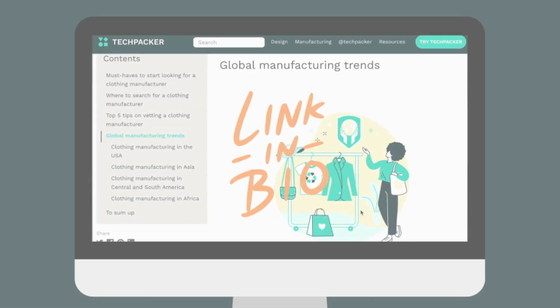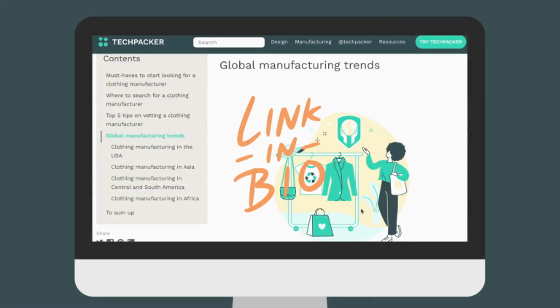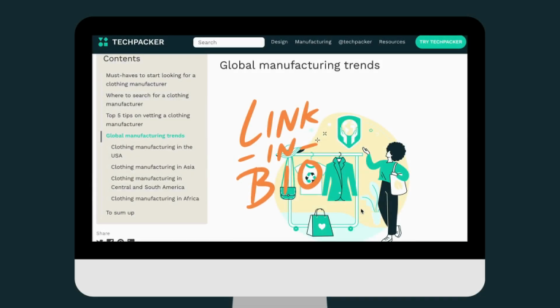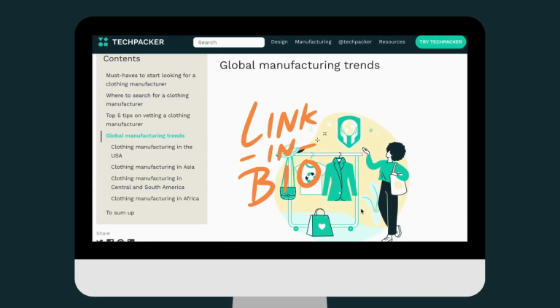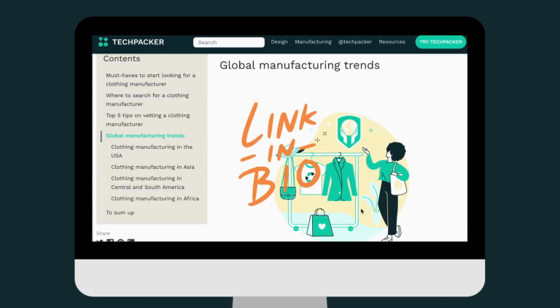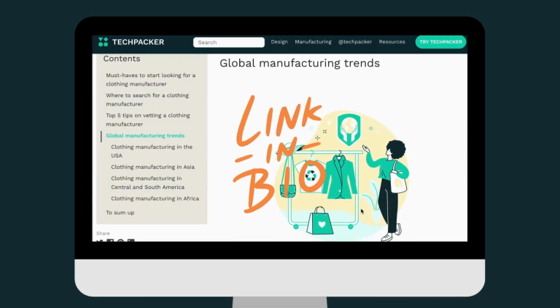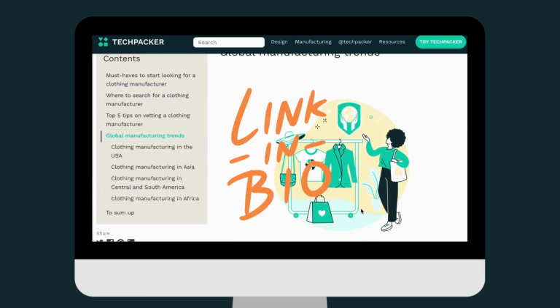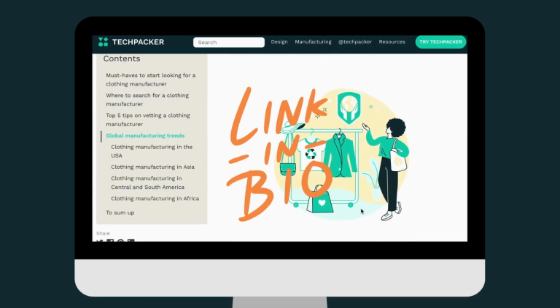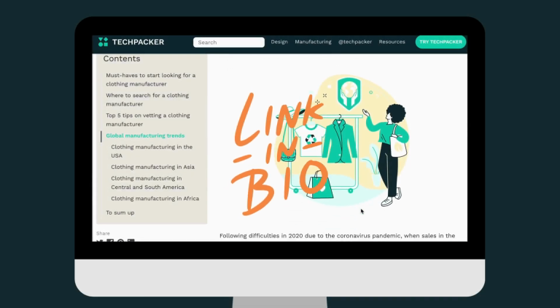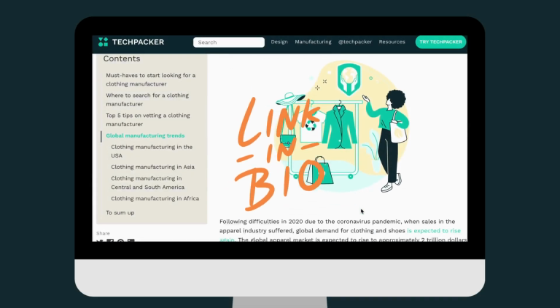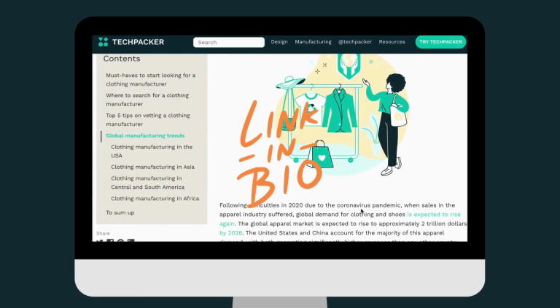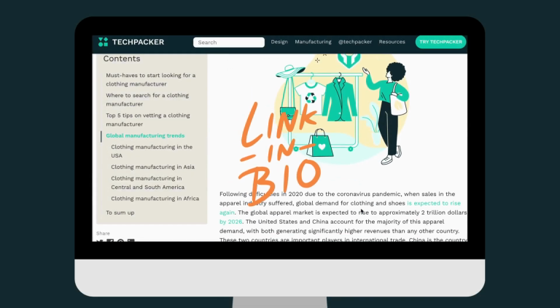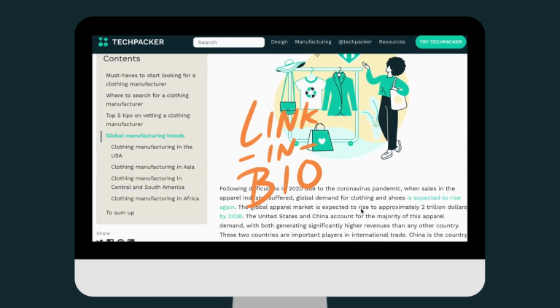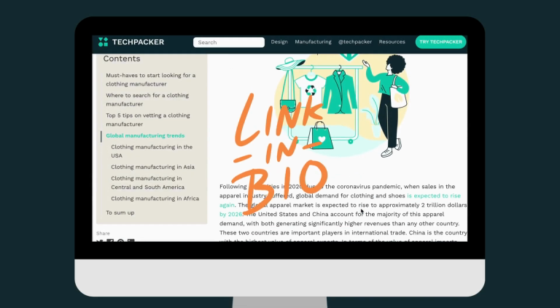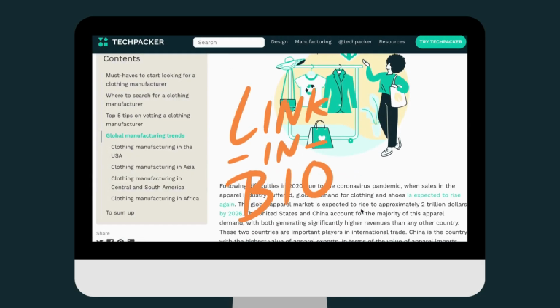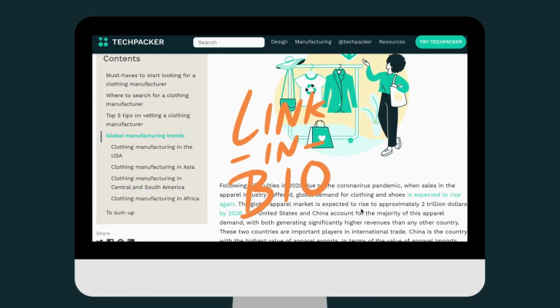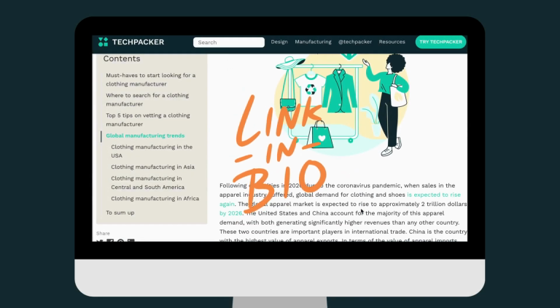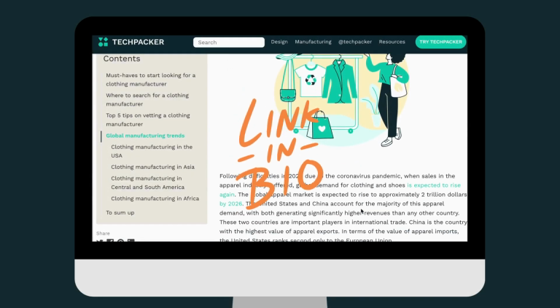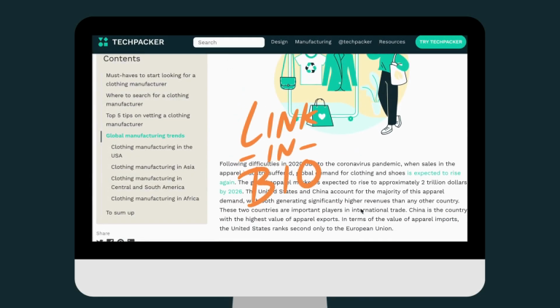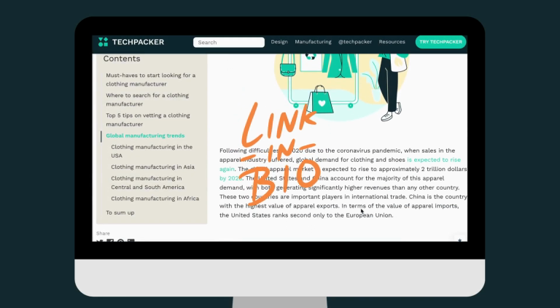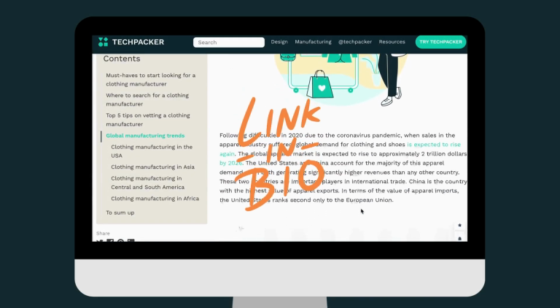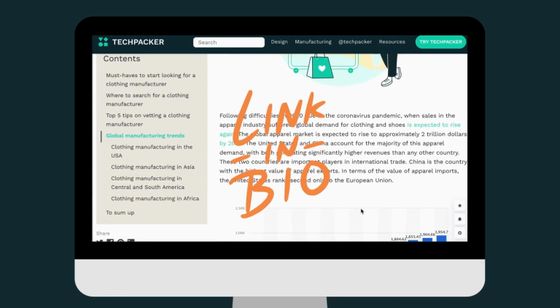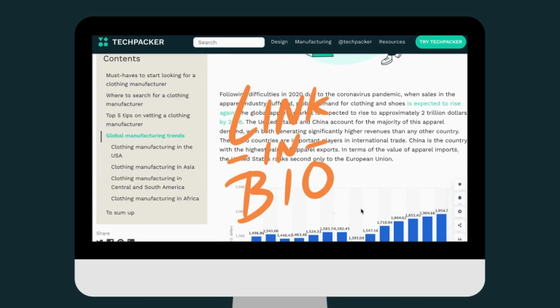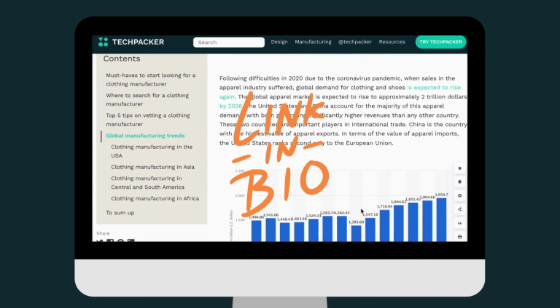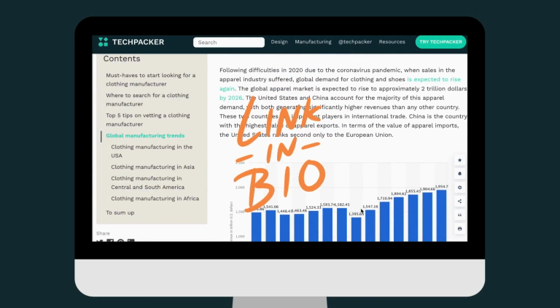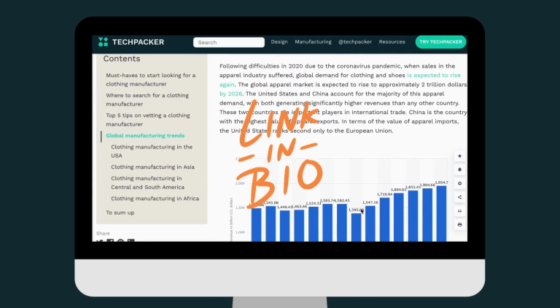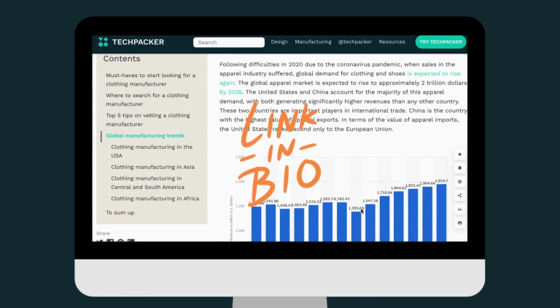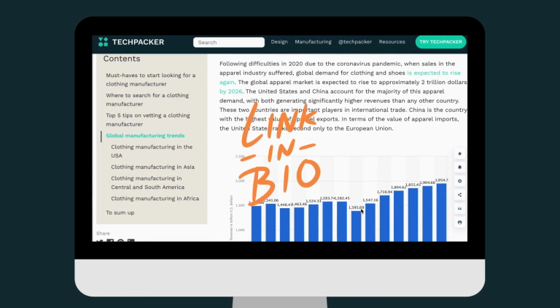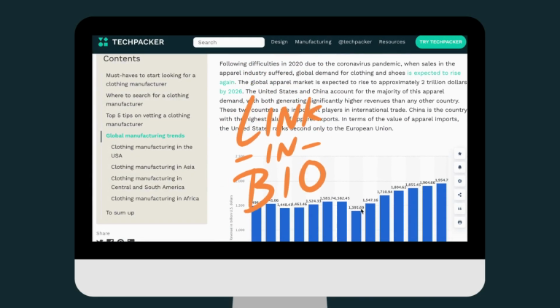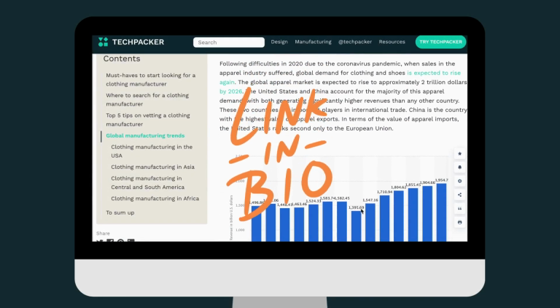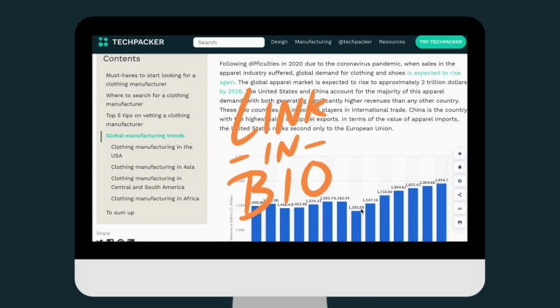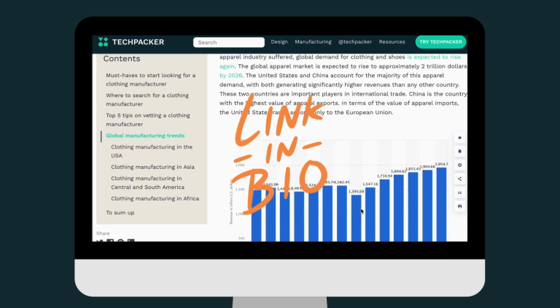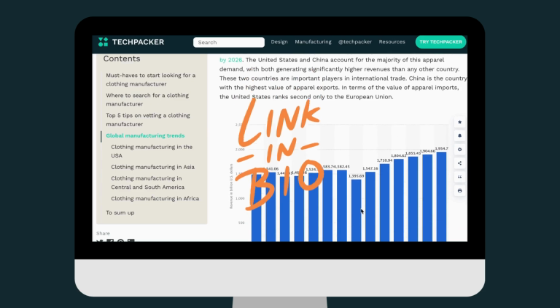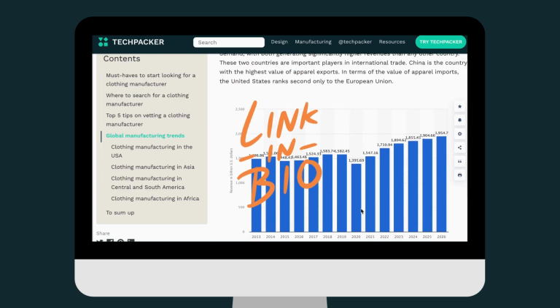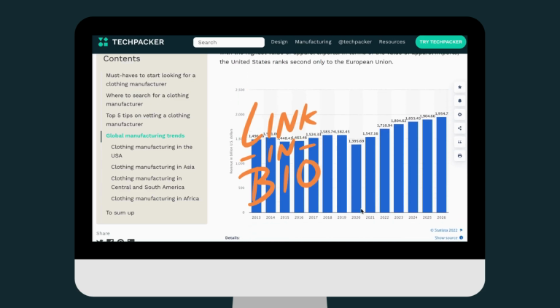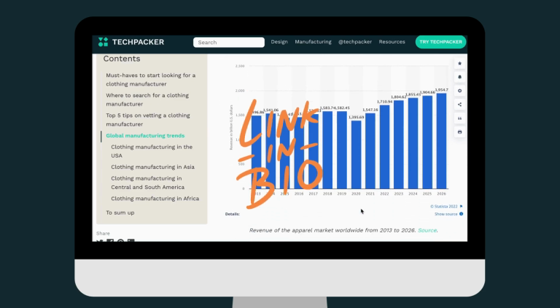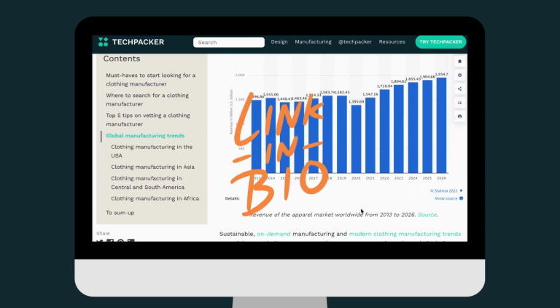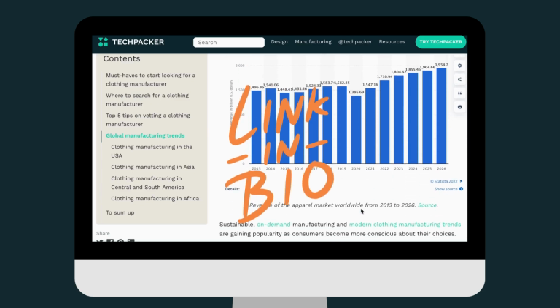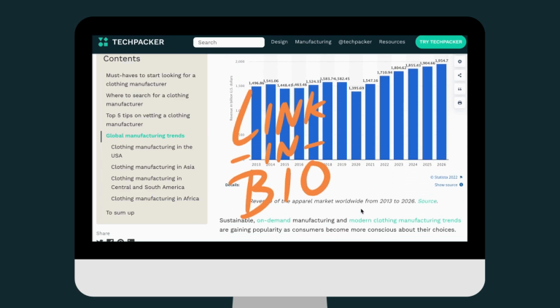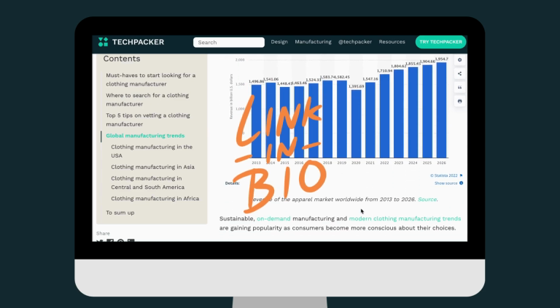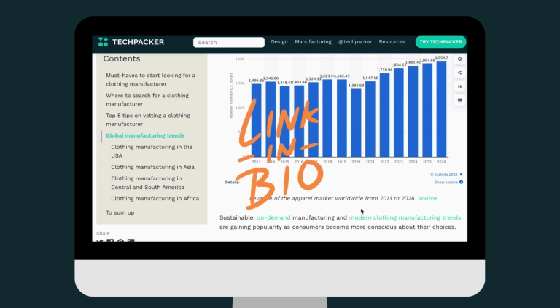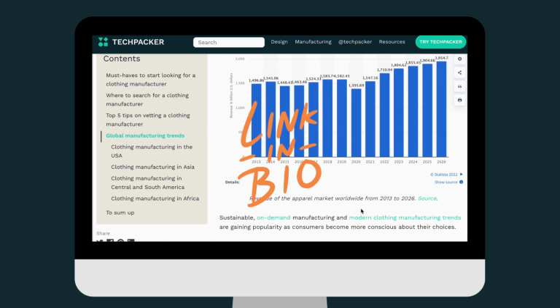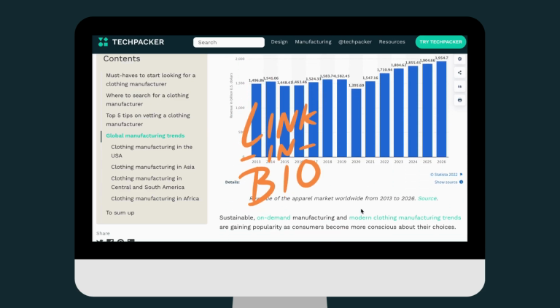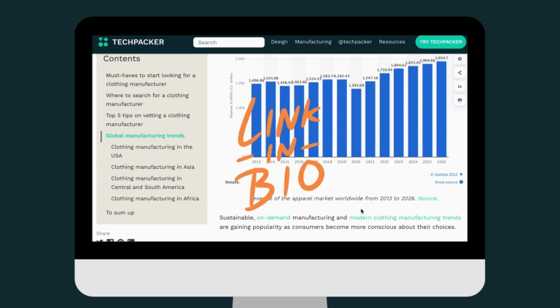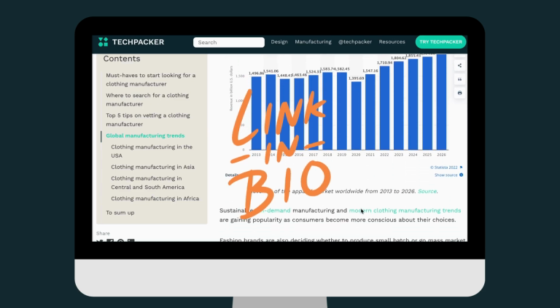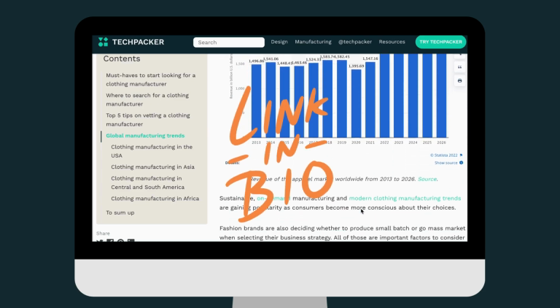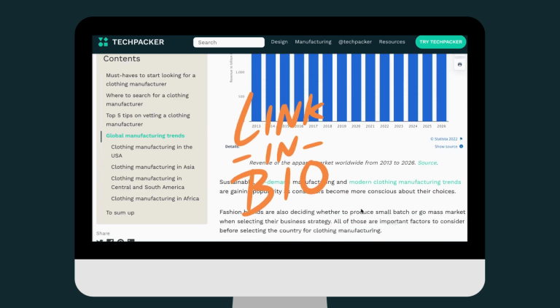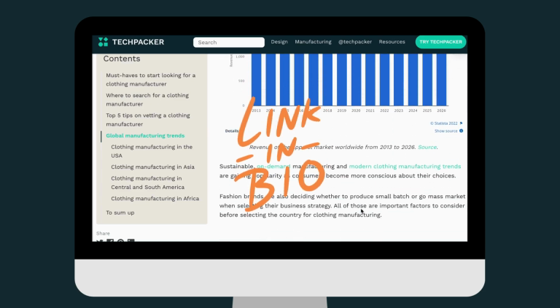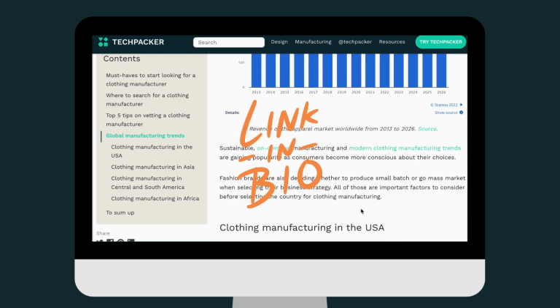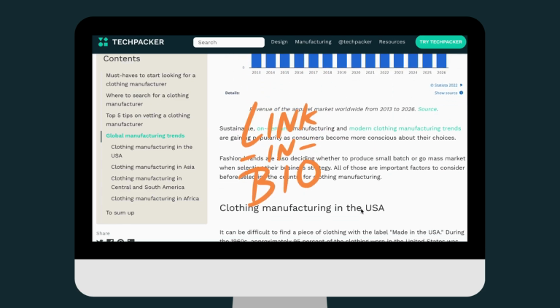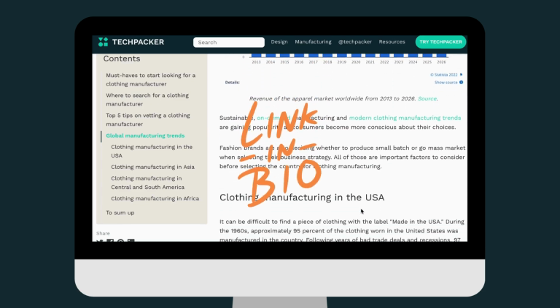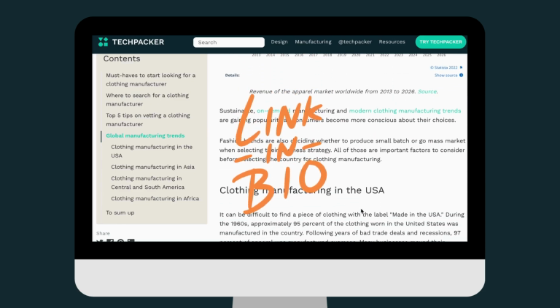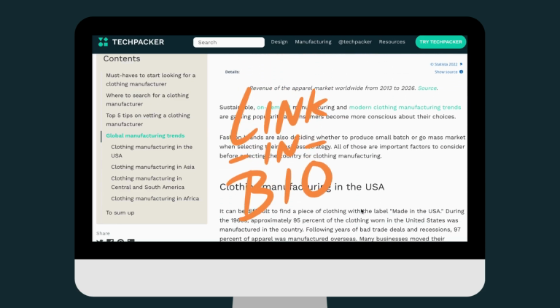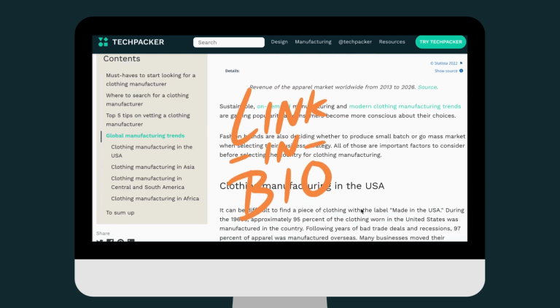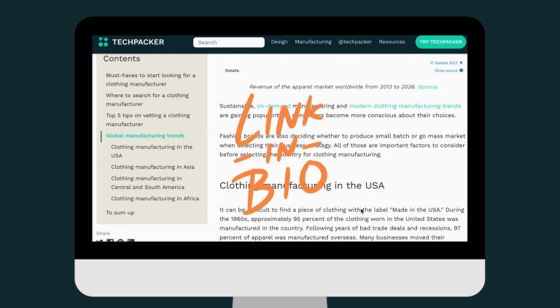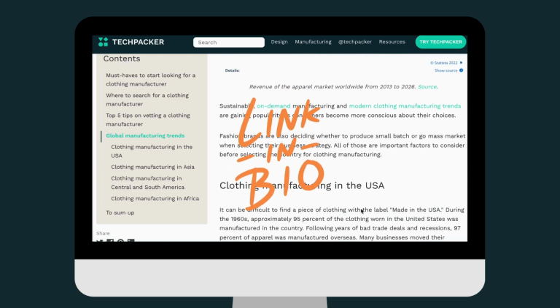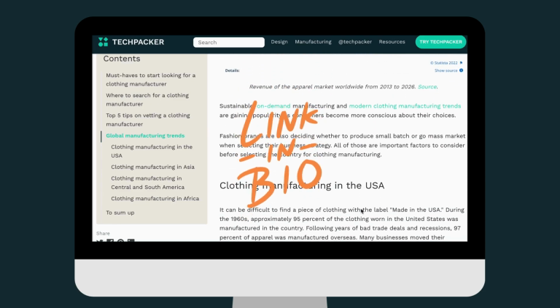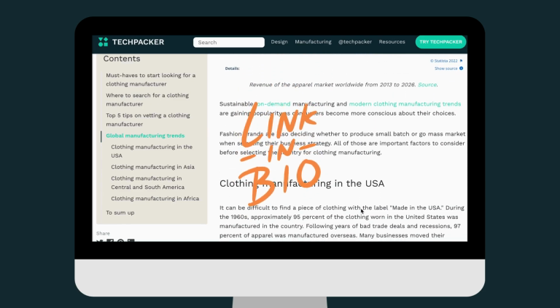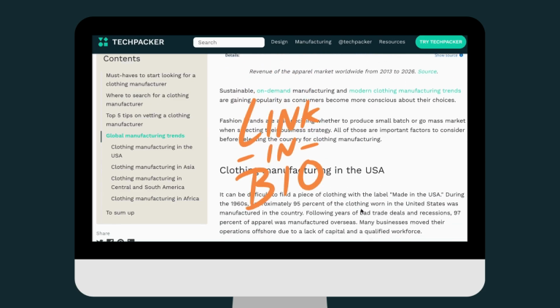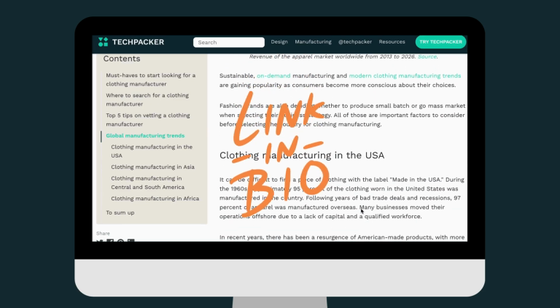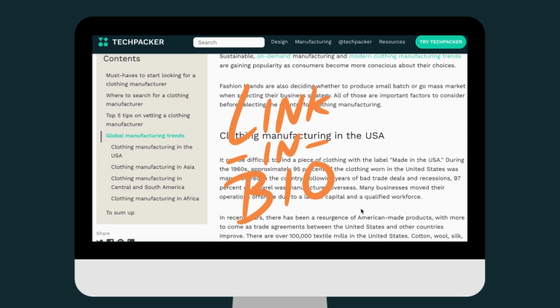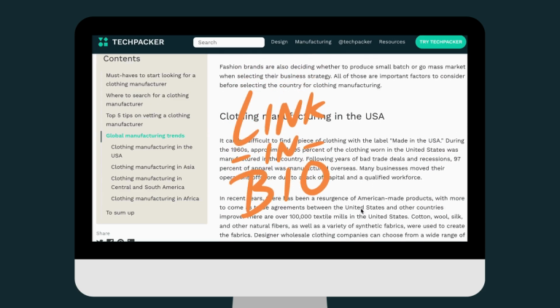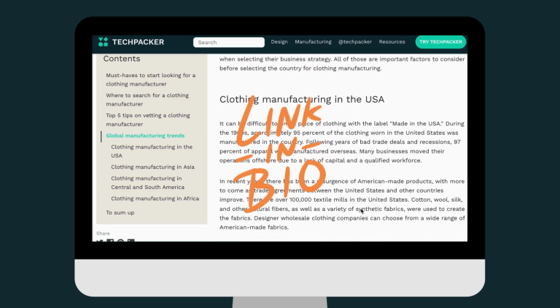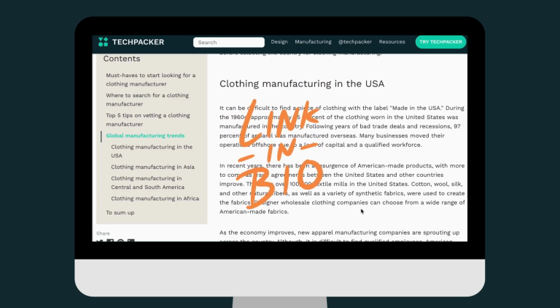Now that you know how to find and reach out to manufacturers, head to our blog to learn about global manufacturing trends.